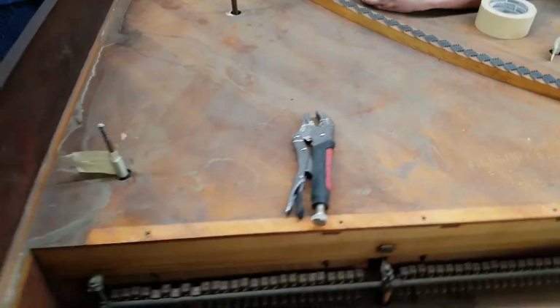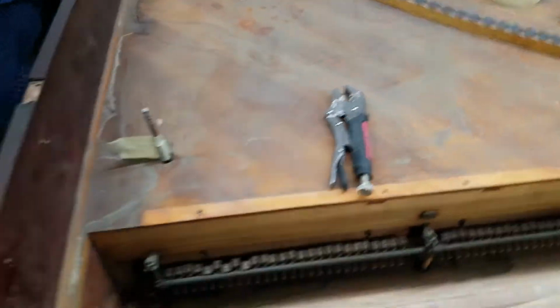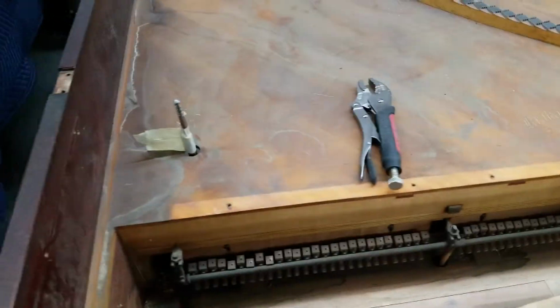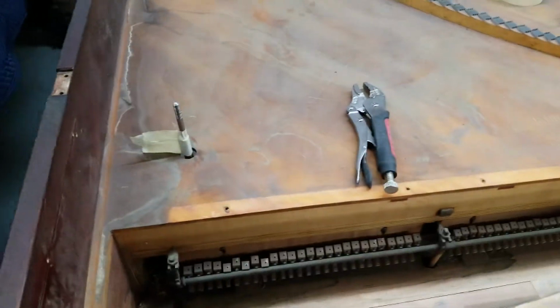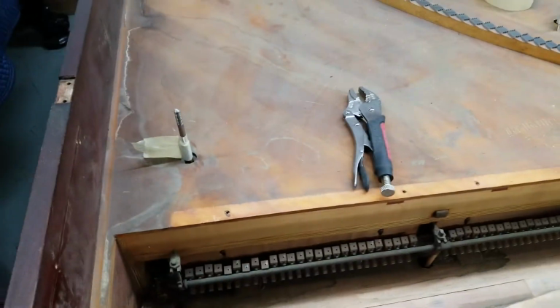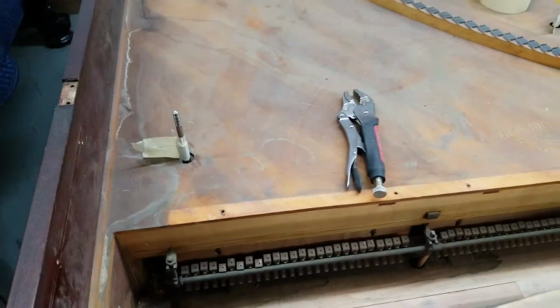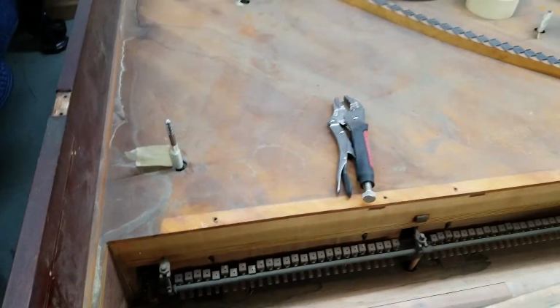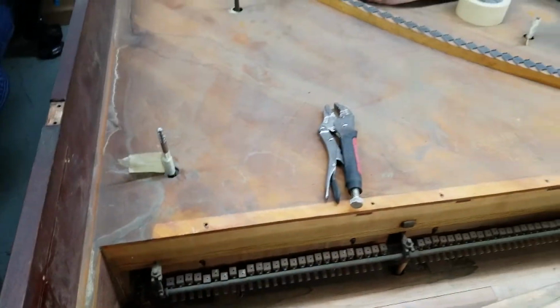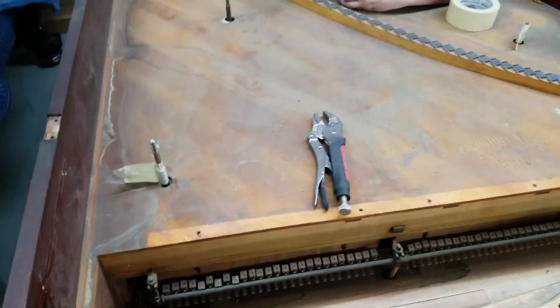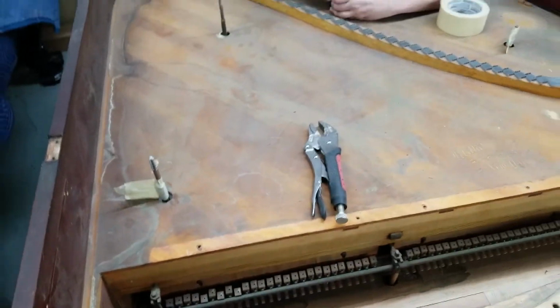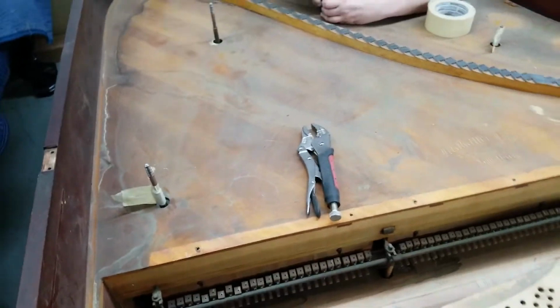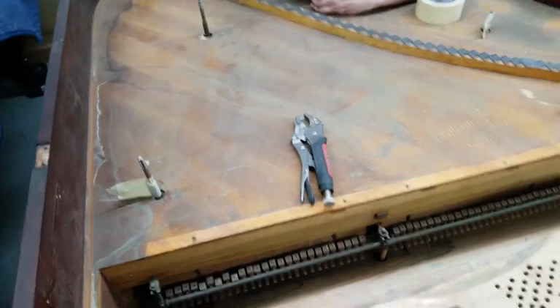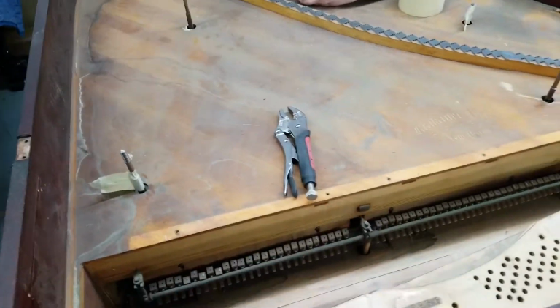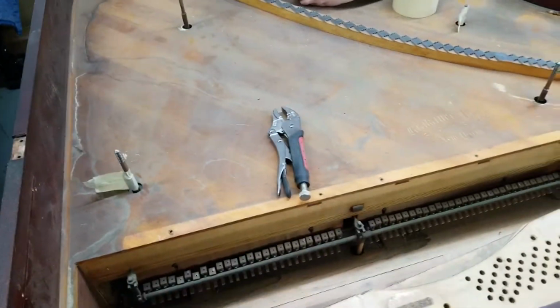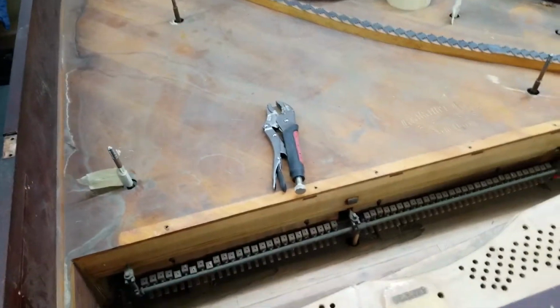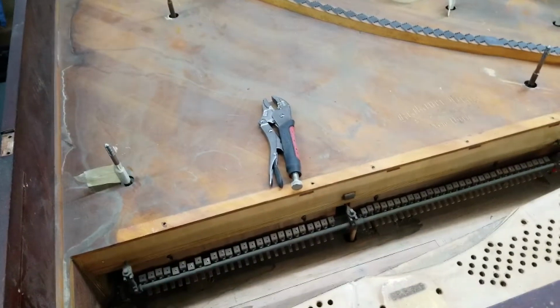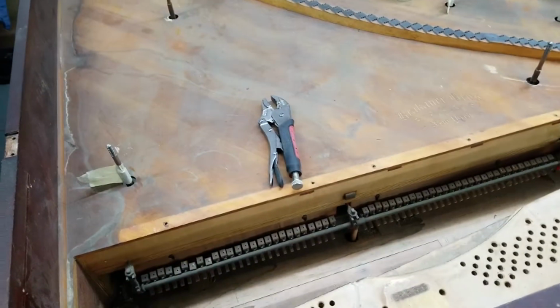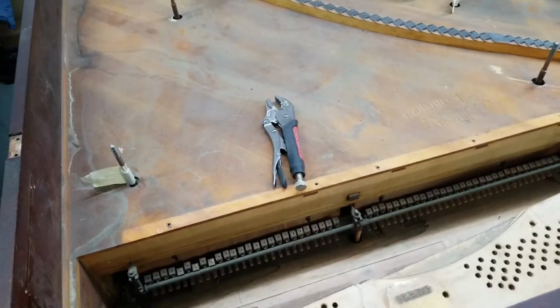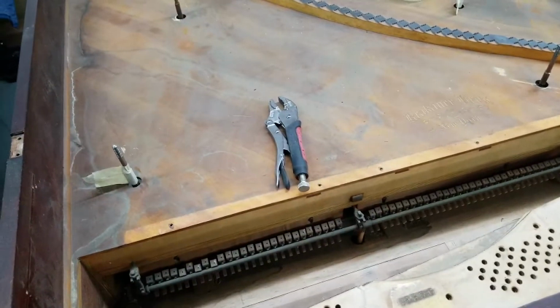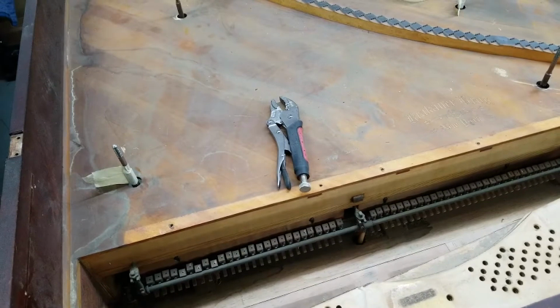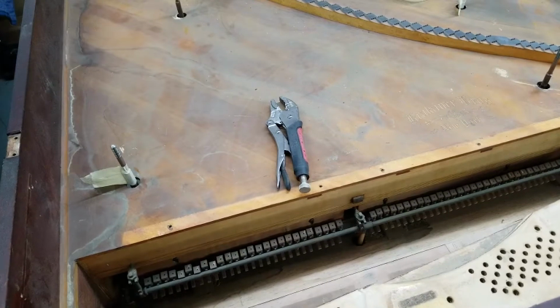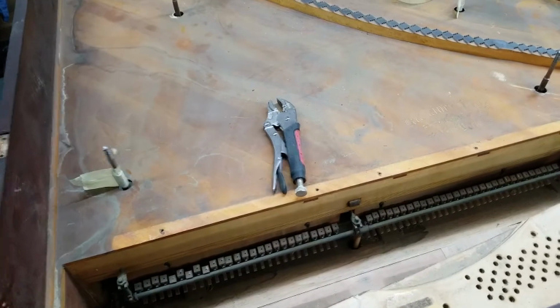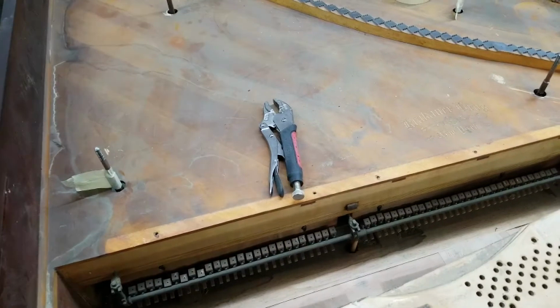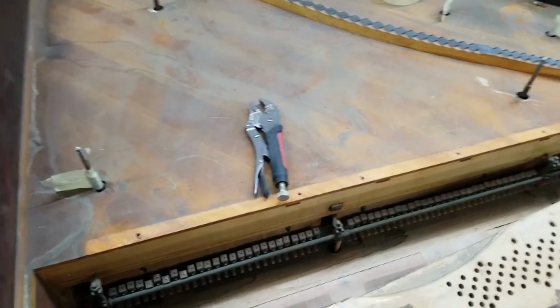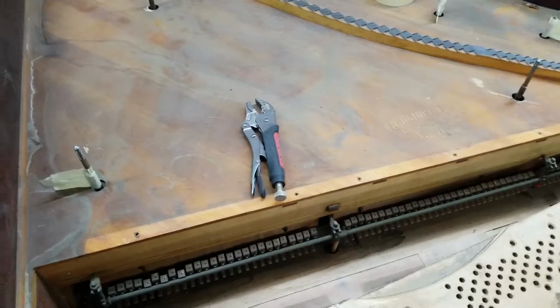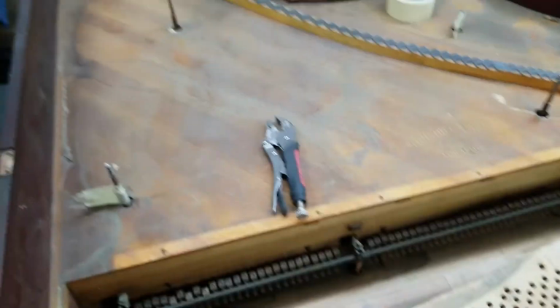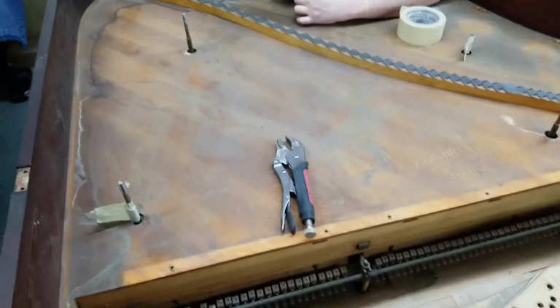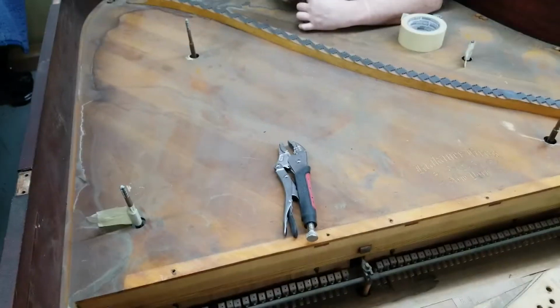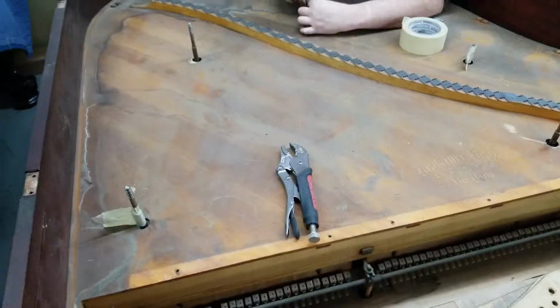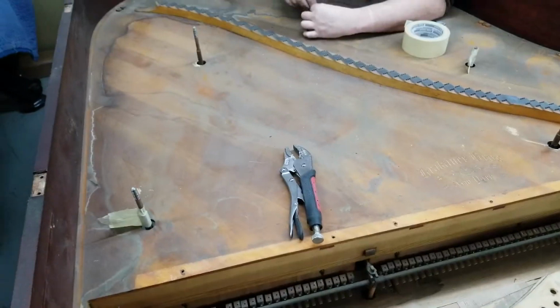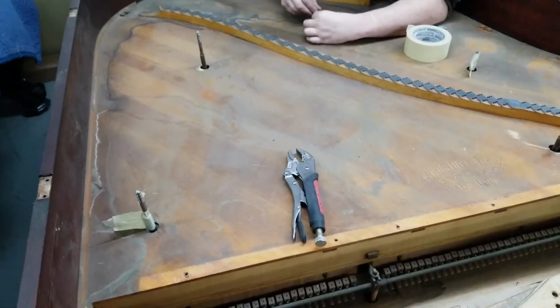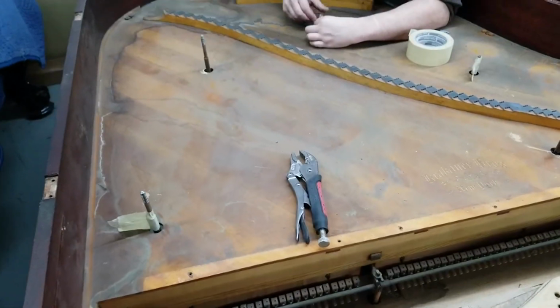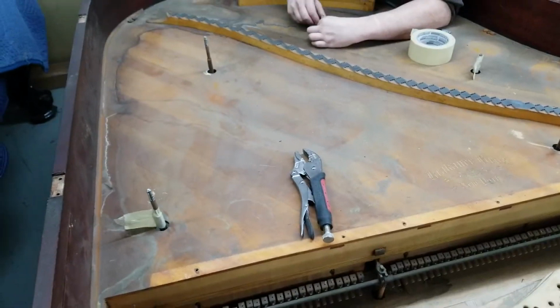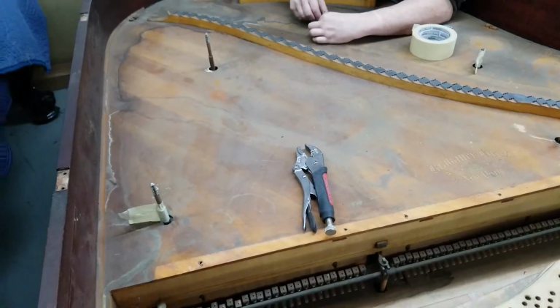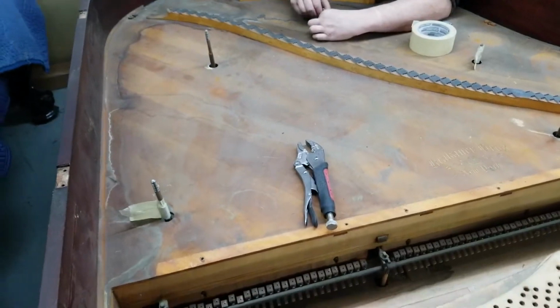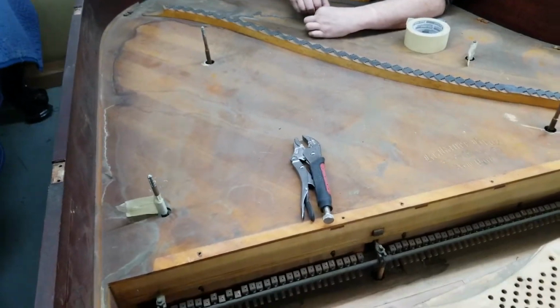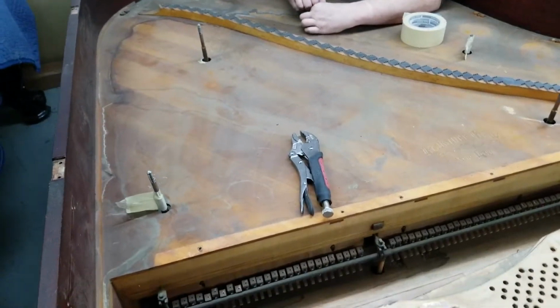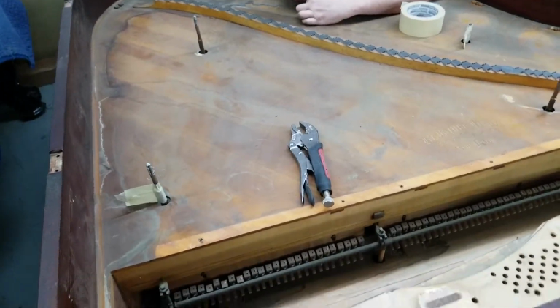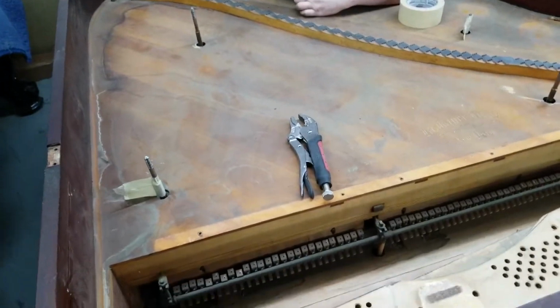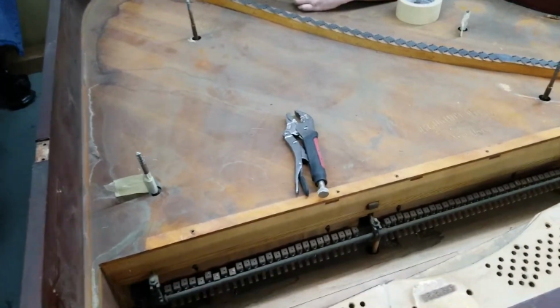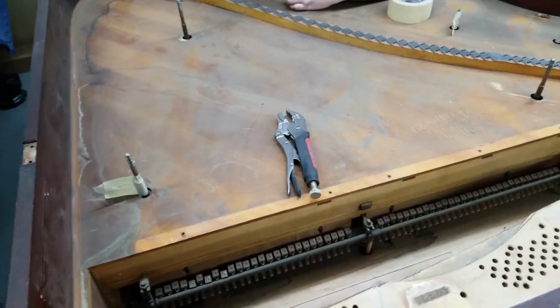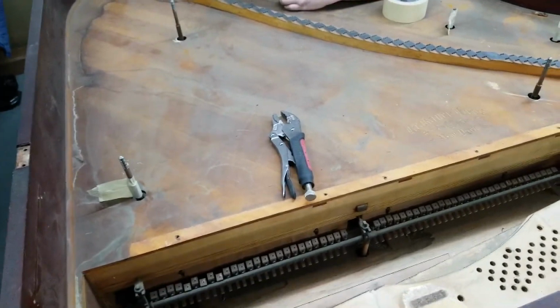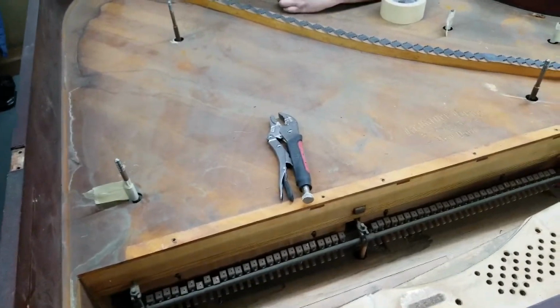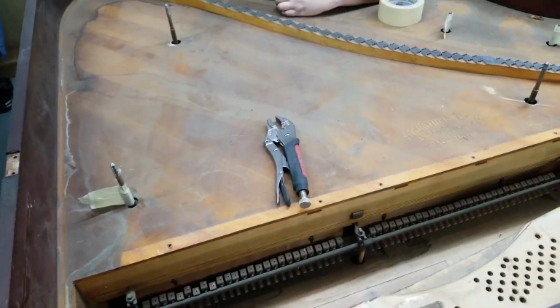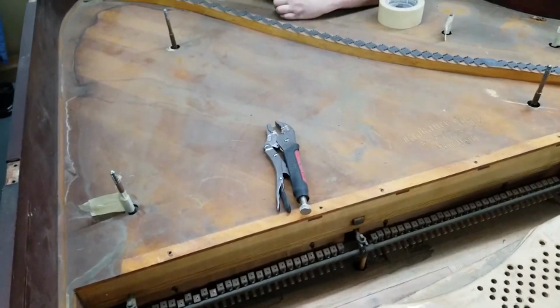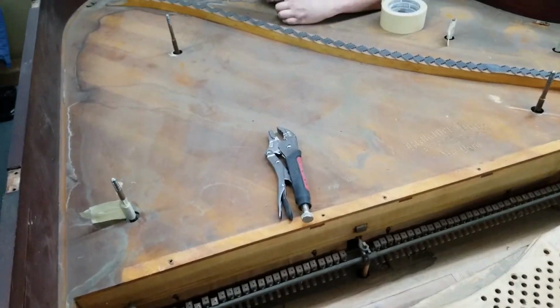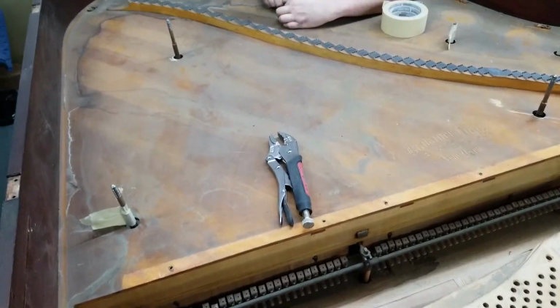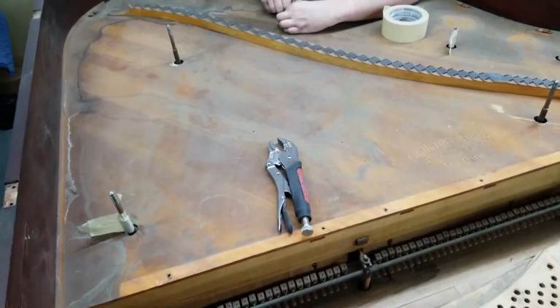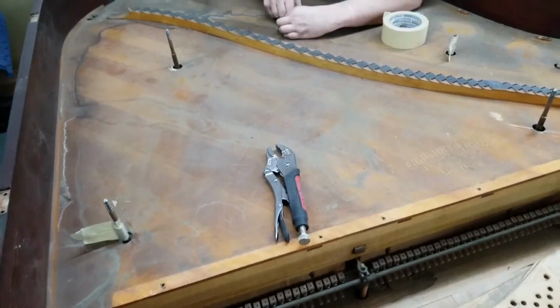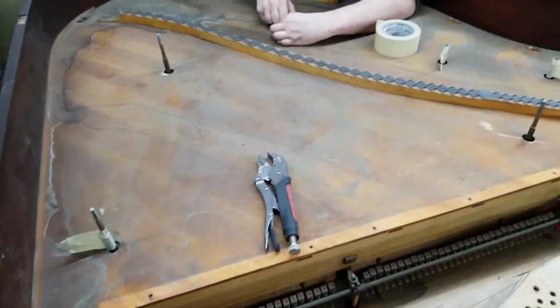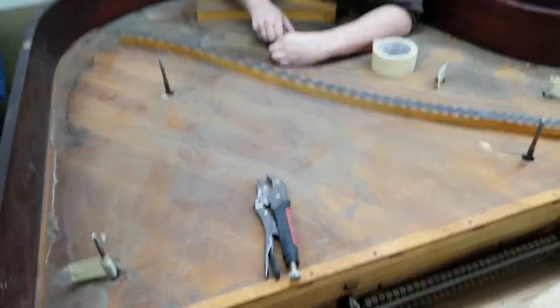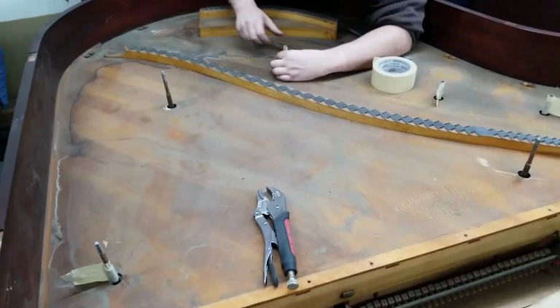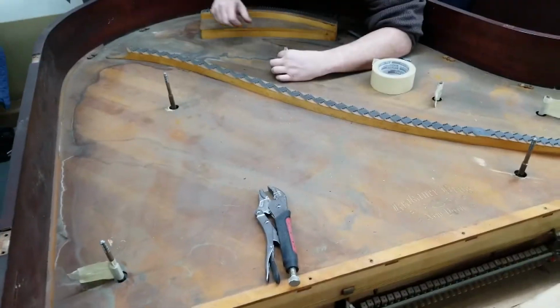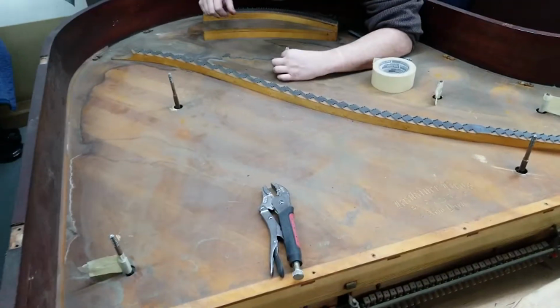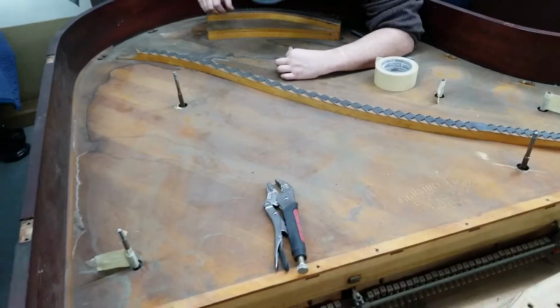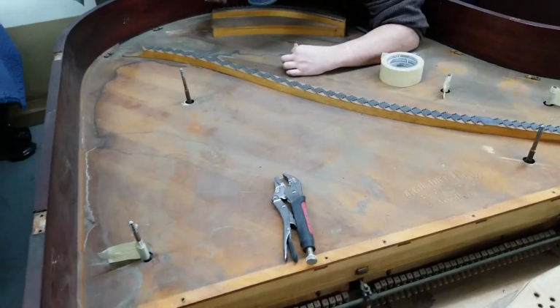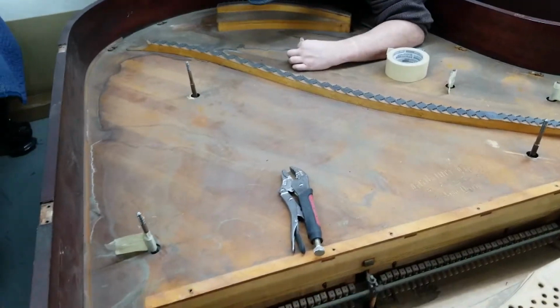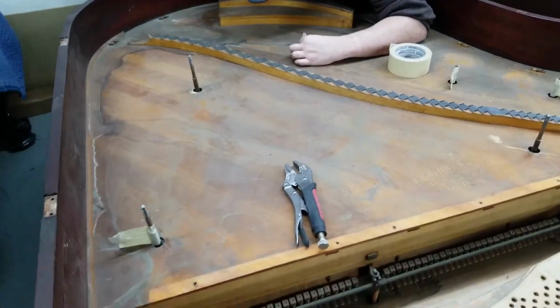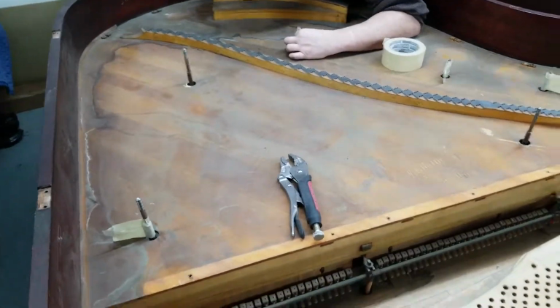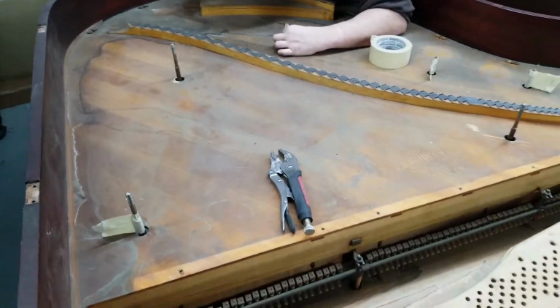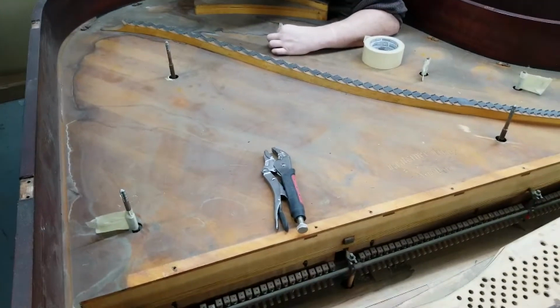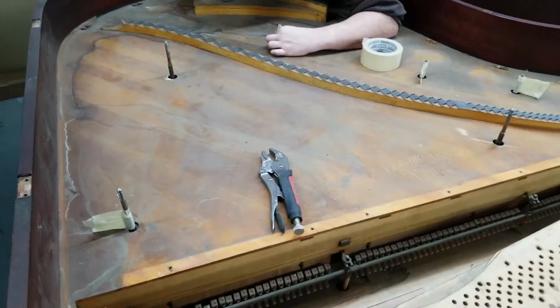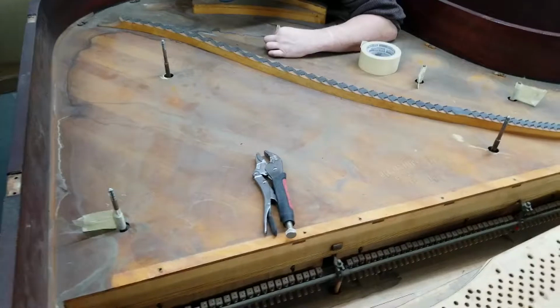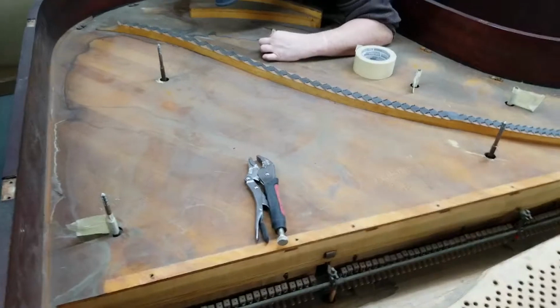We have a few more steps on this before we actually get started taking the paint off, but I wanted you to see this little area here.